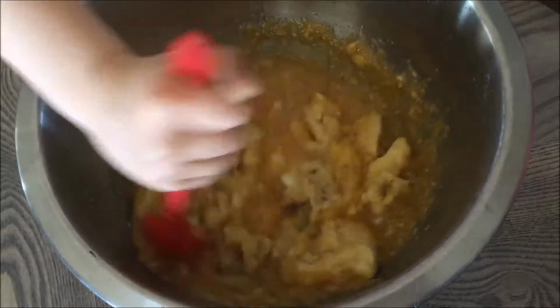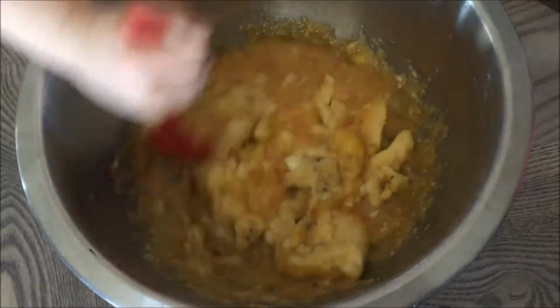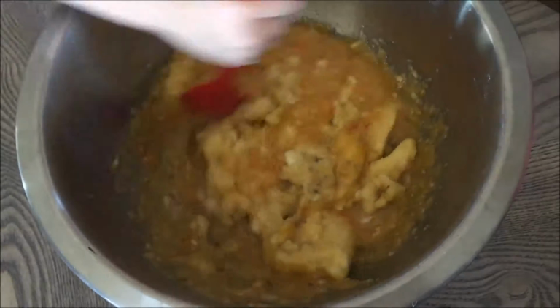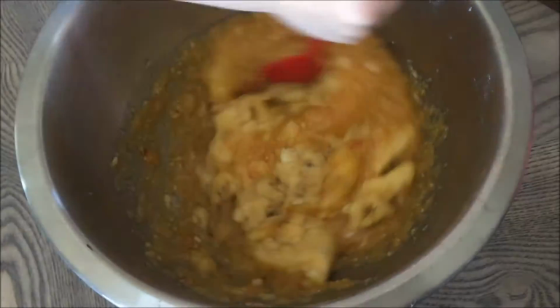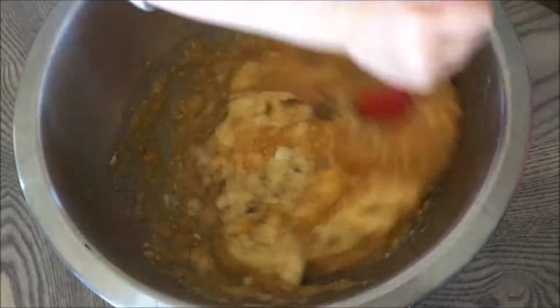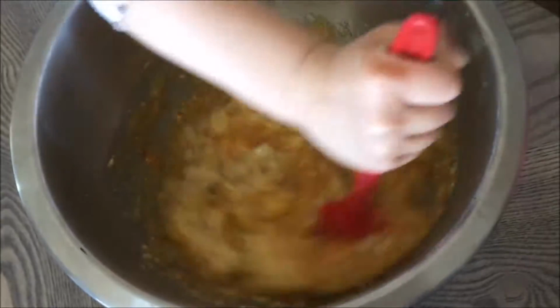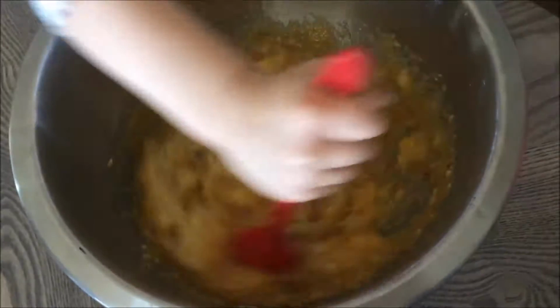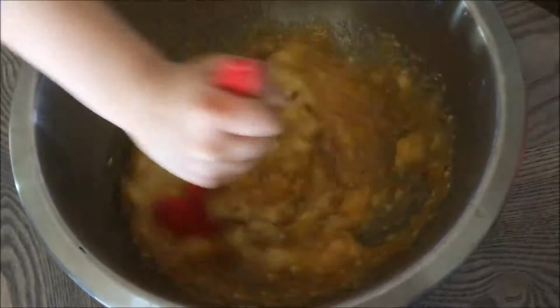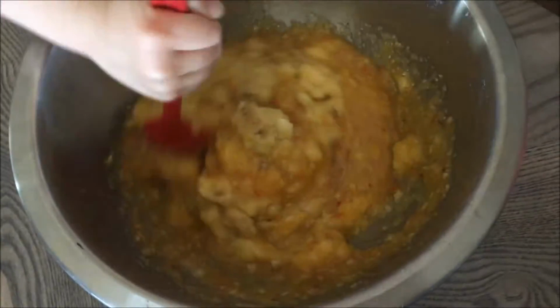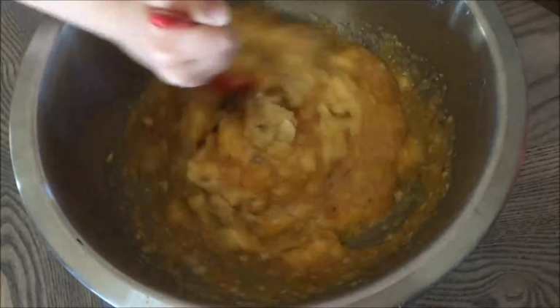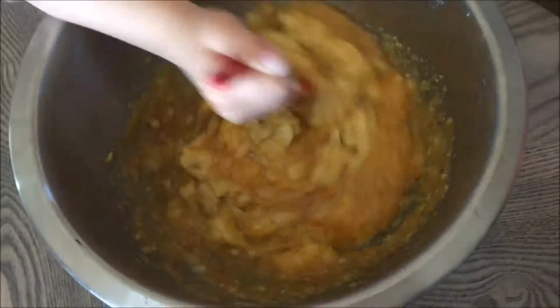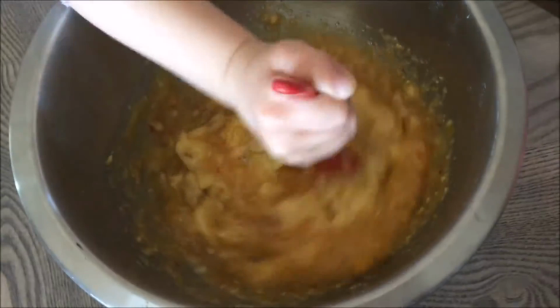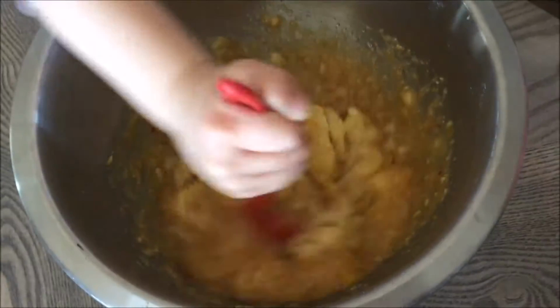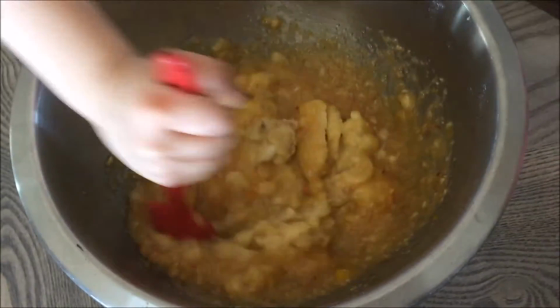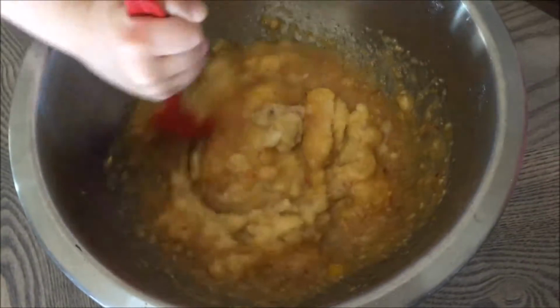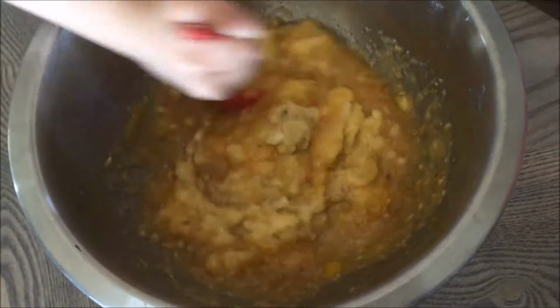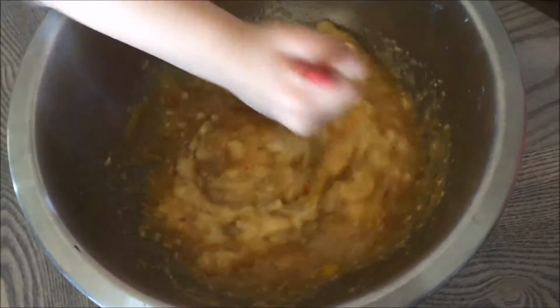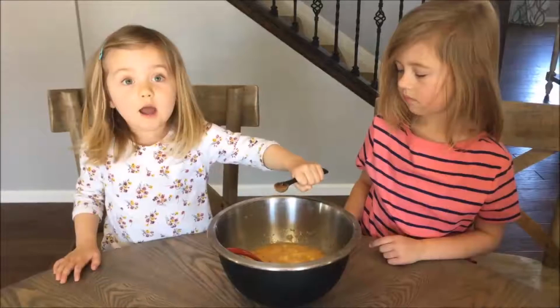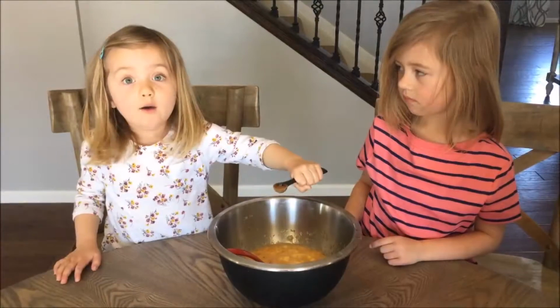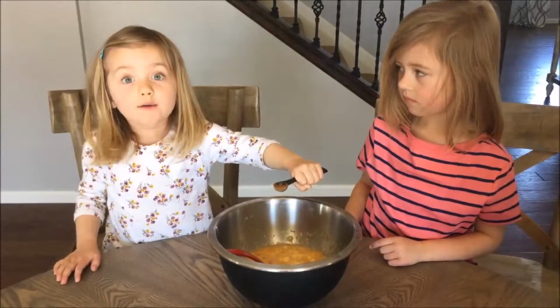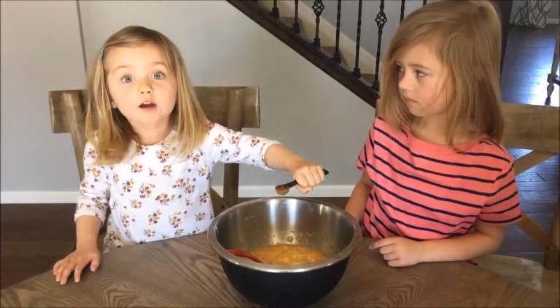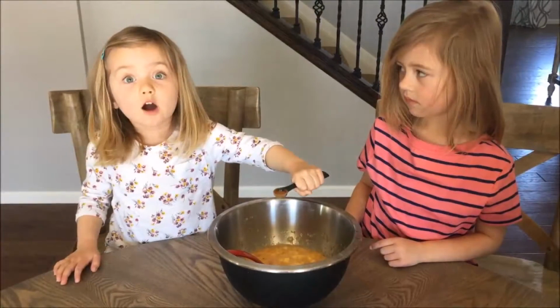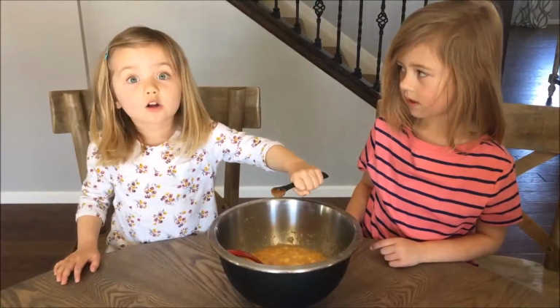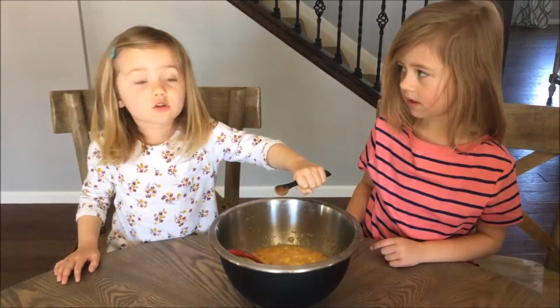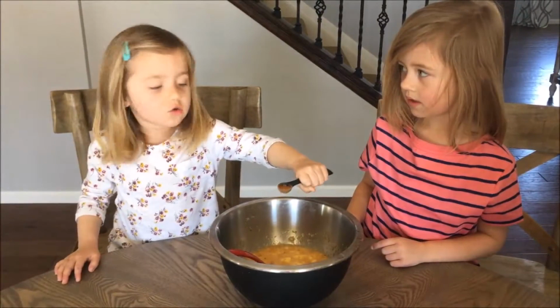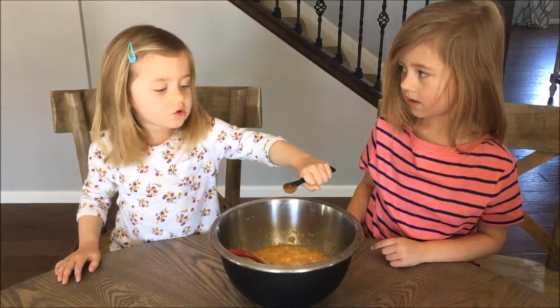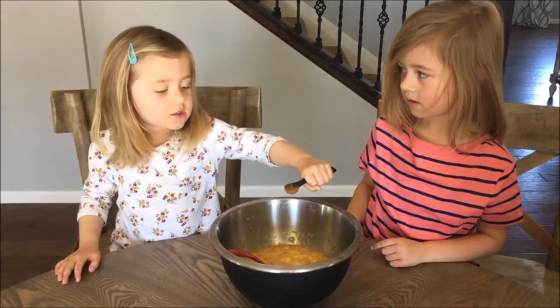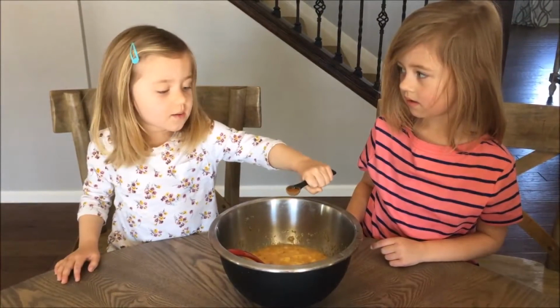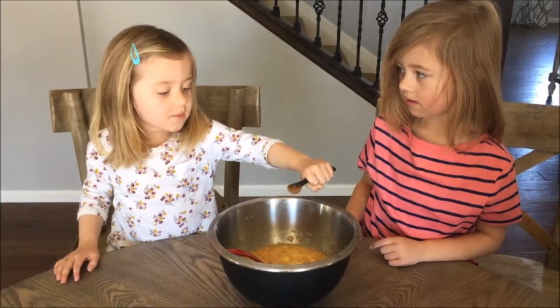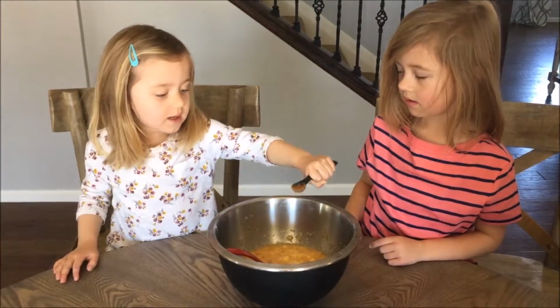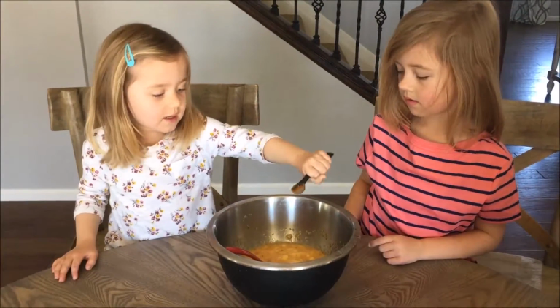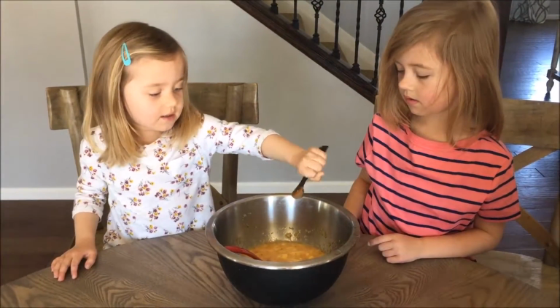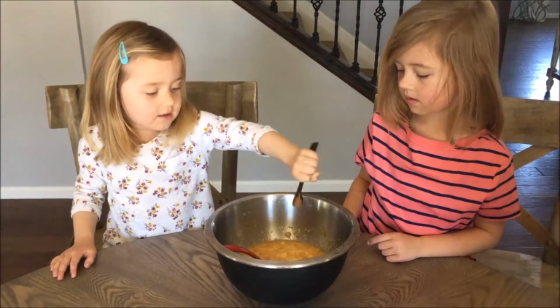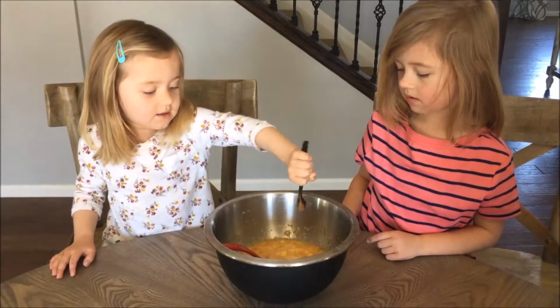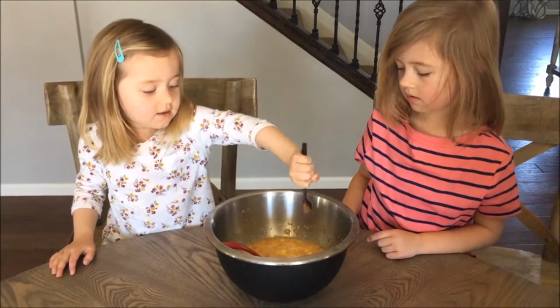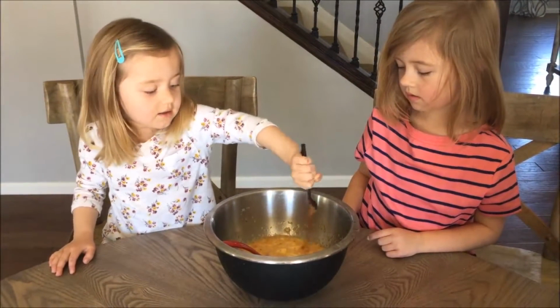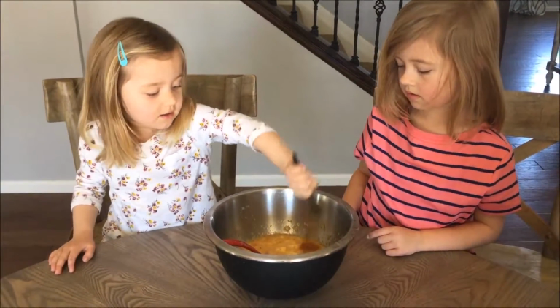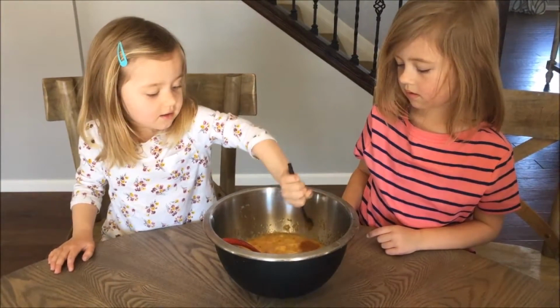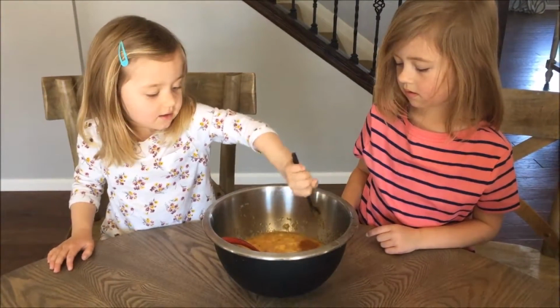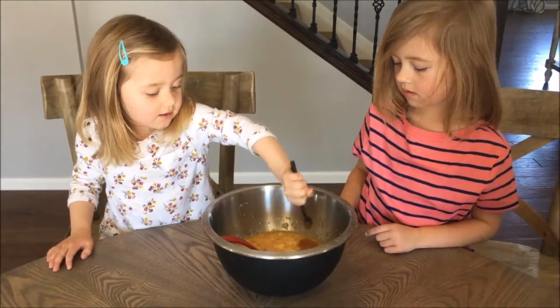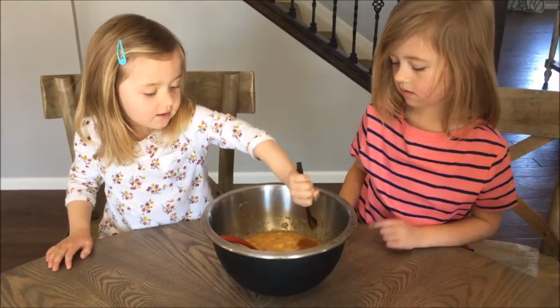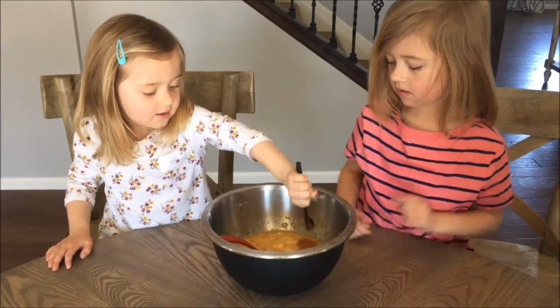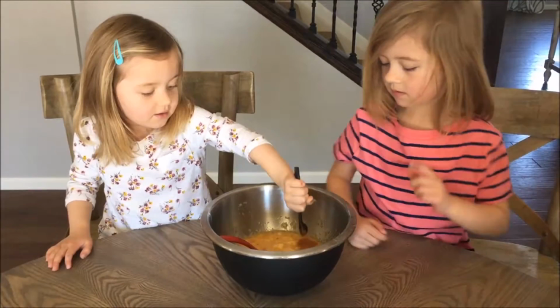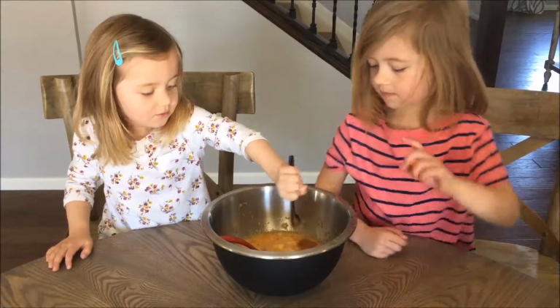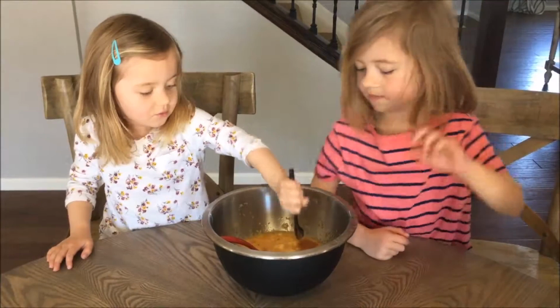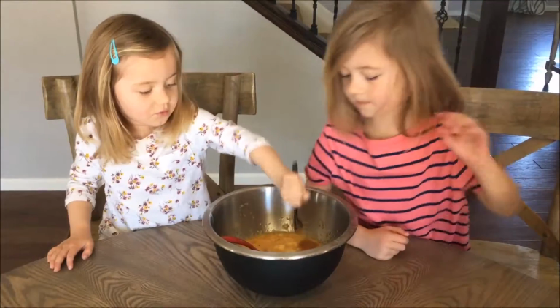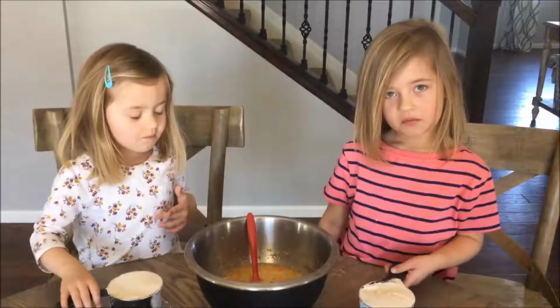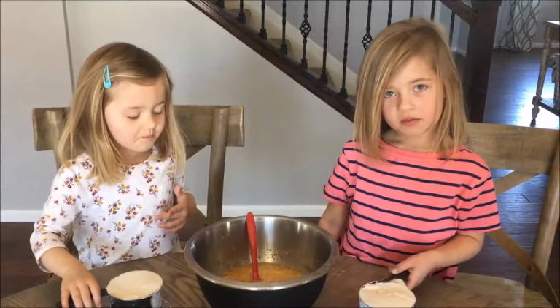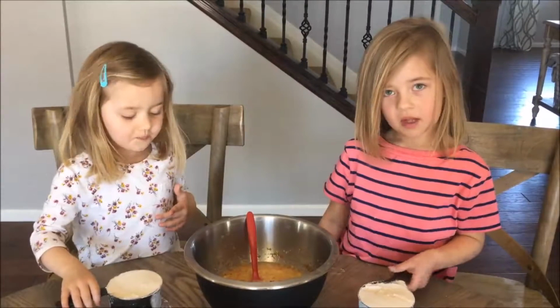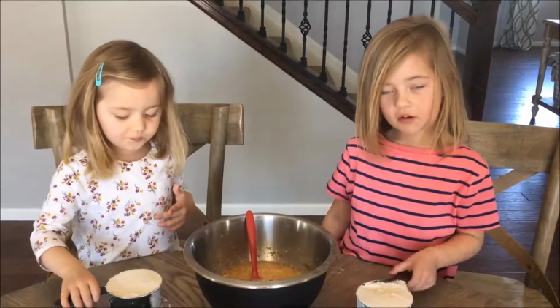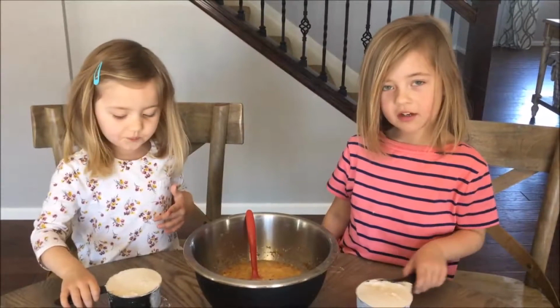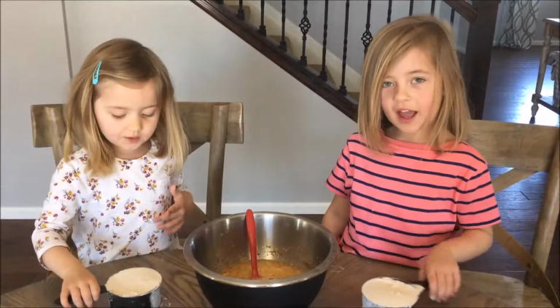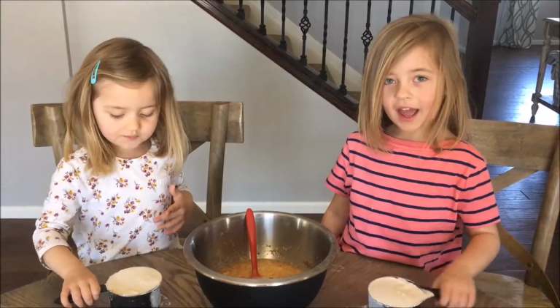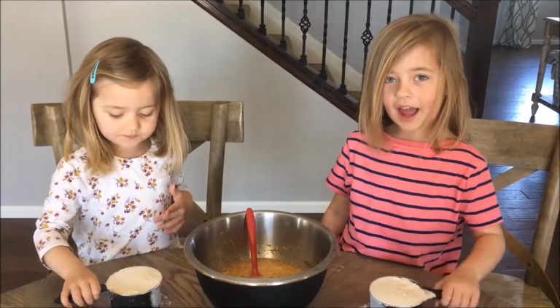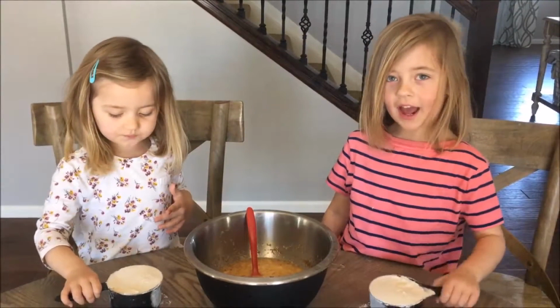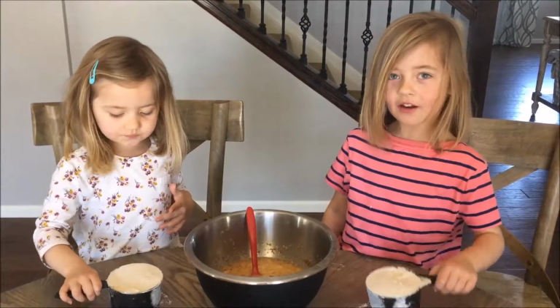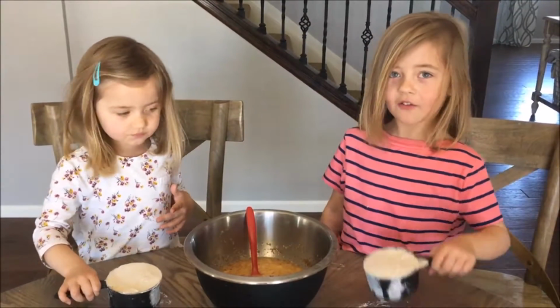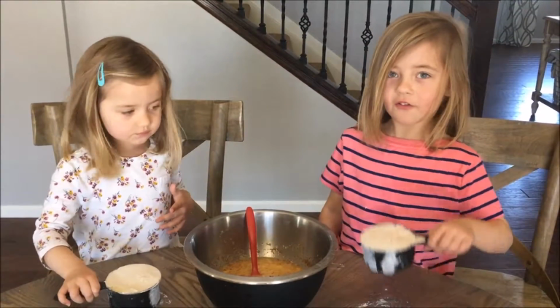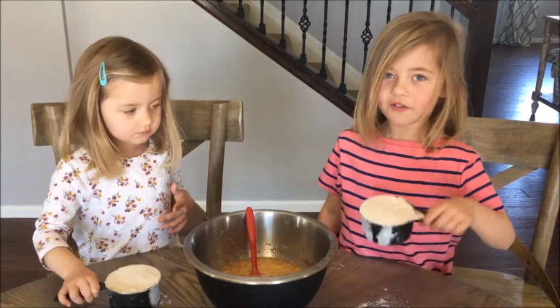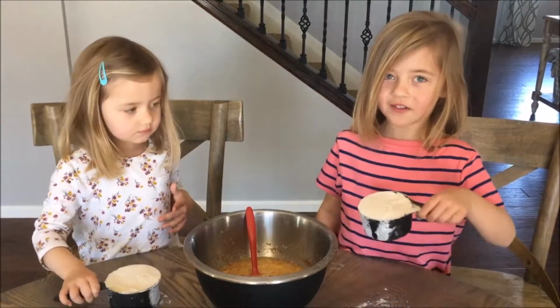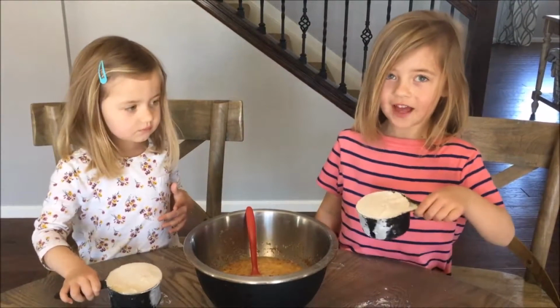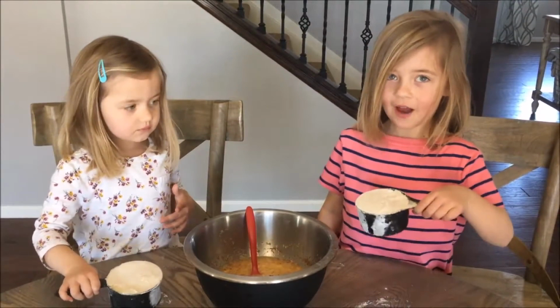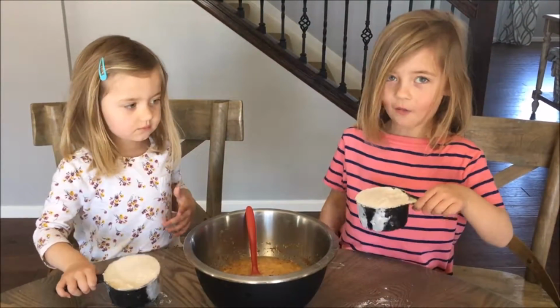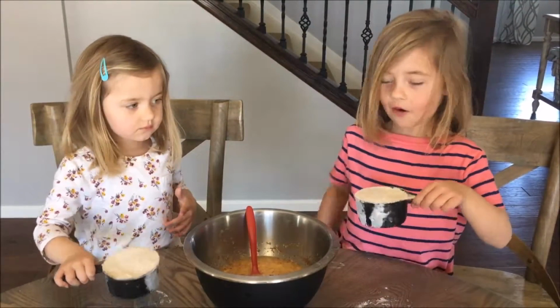Now we're going to do cinnamon. Now we're going to add flour.